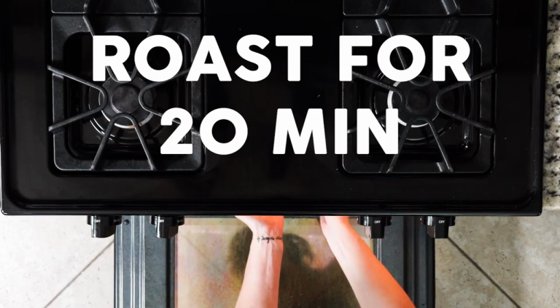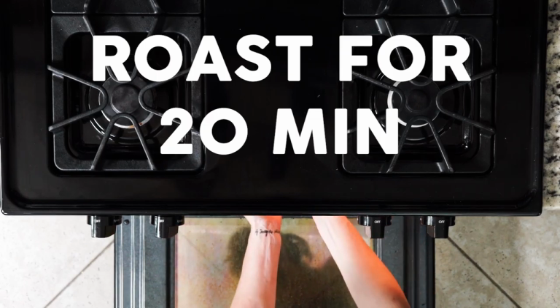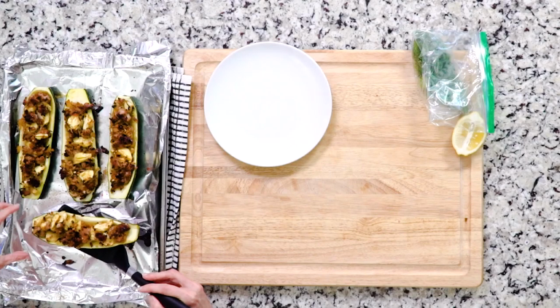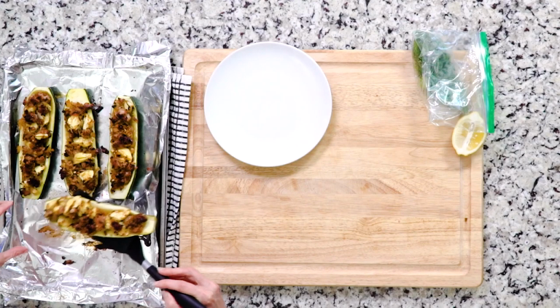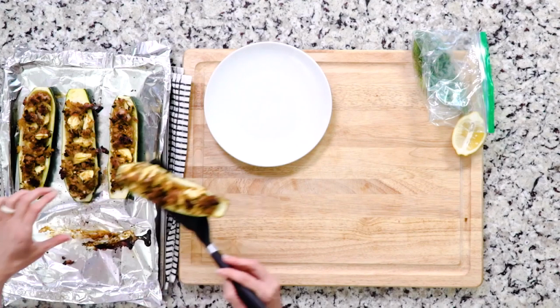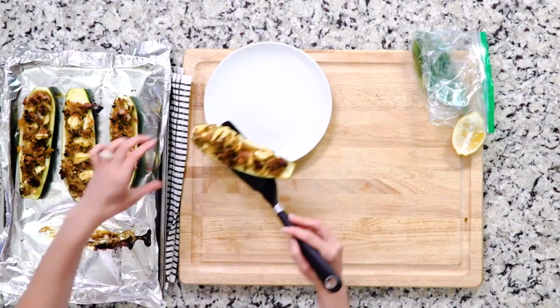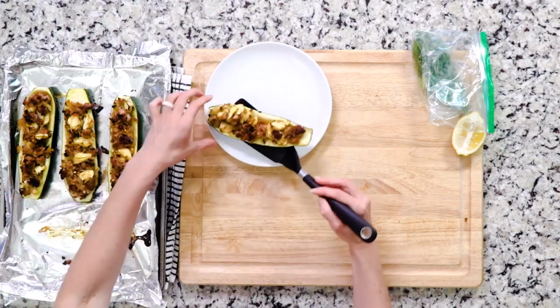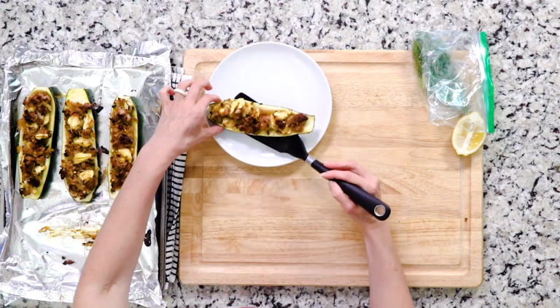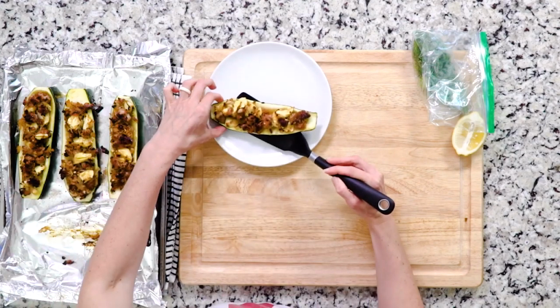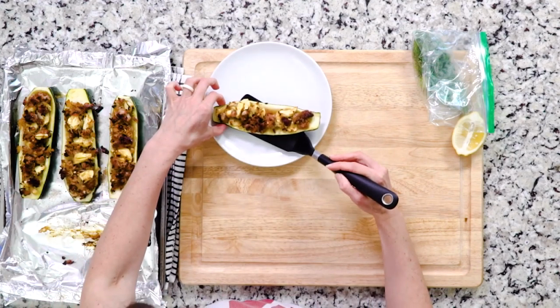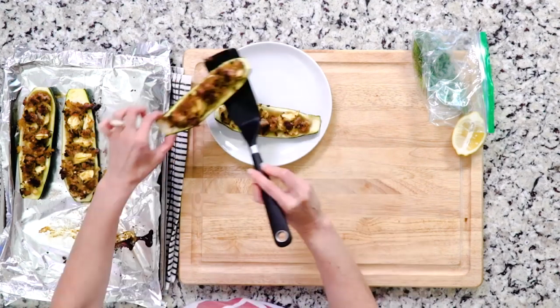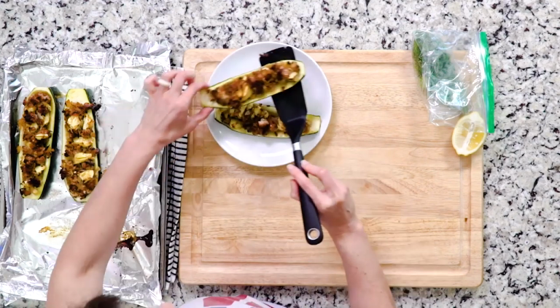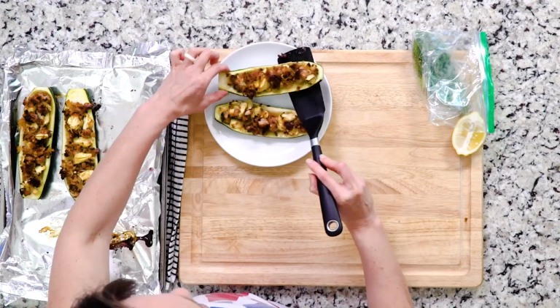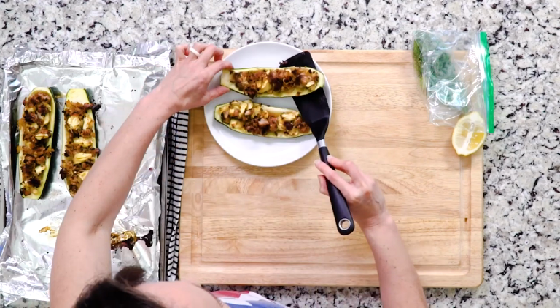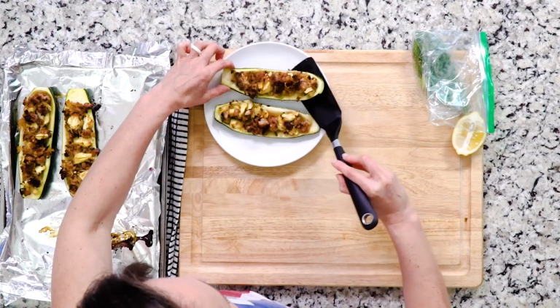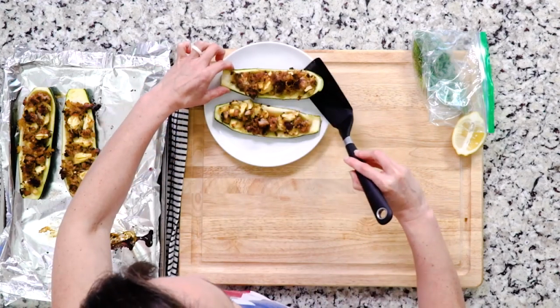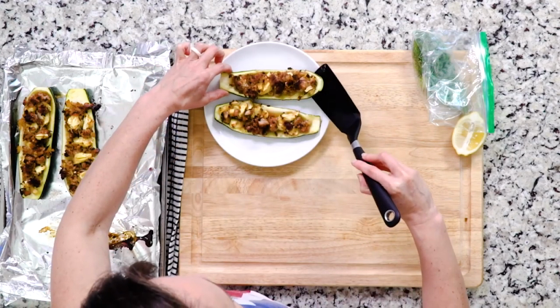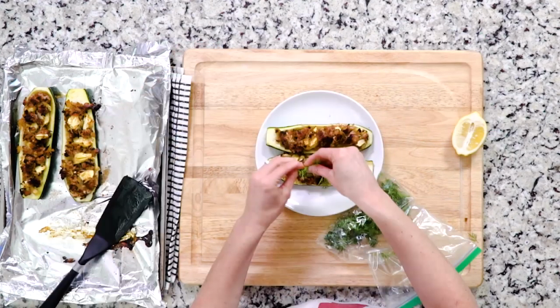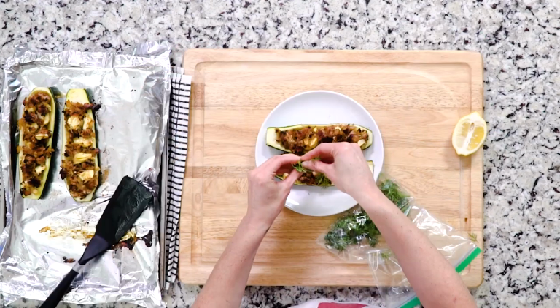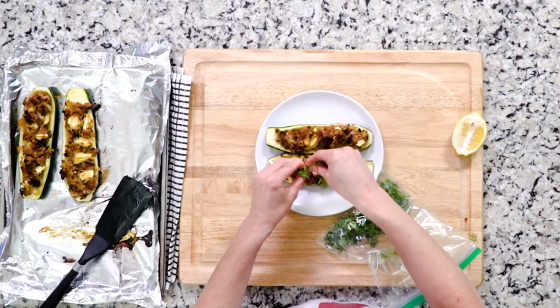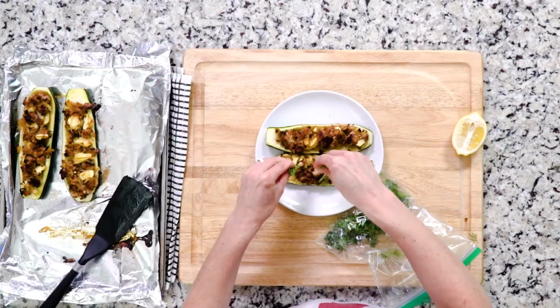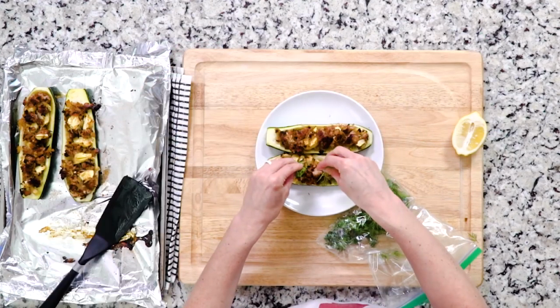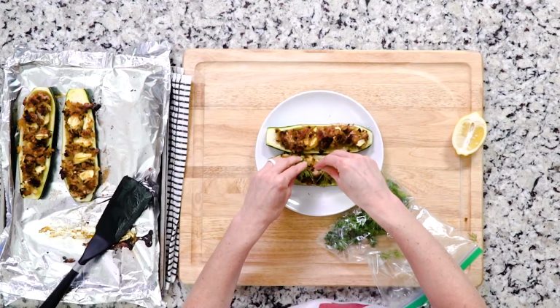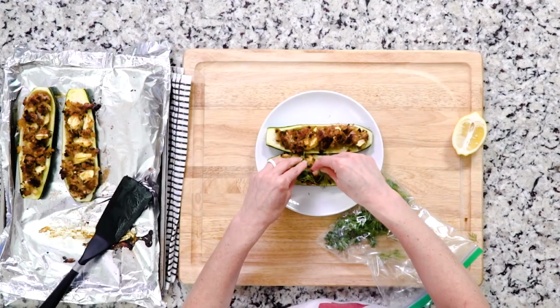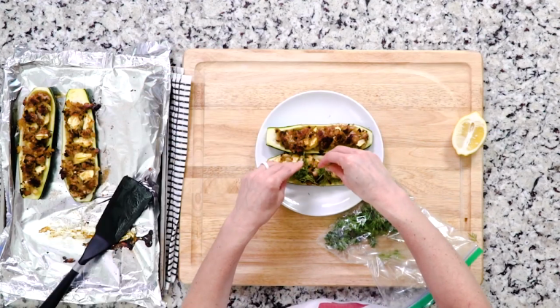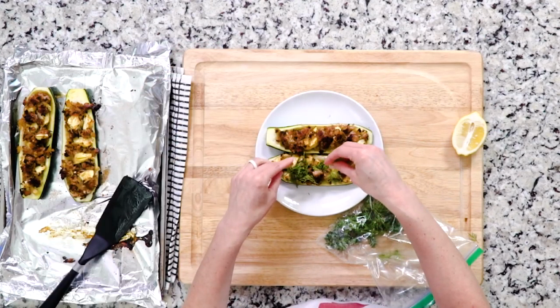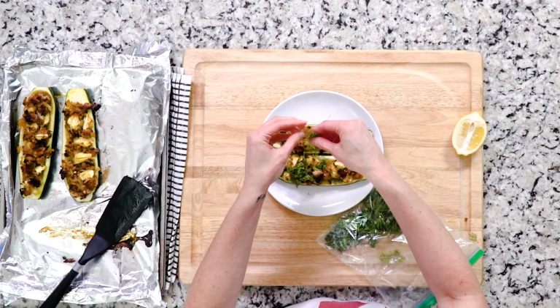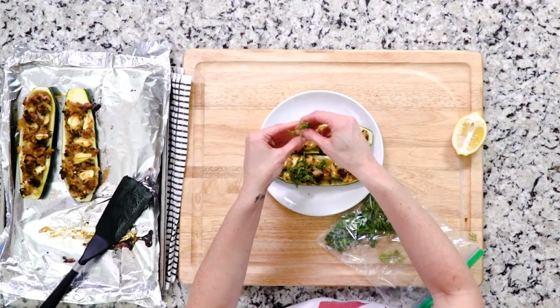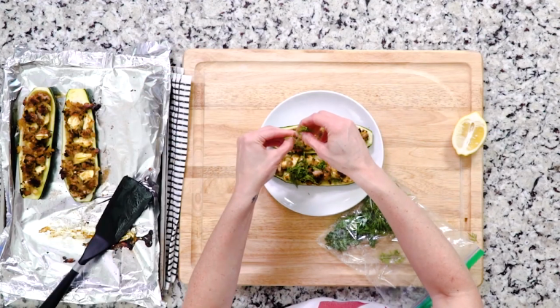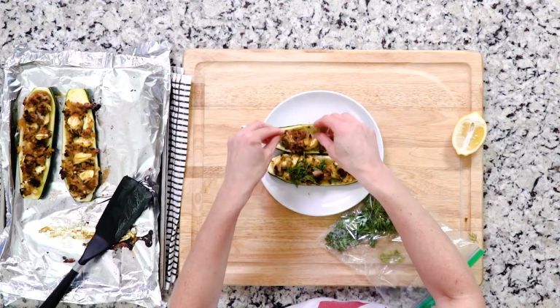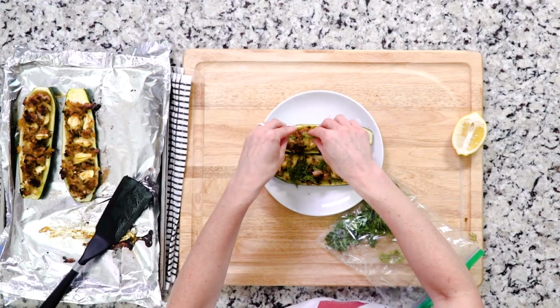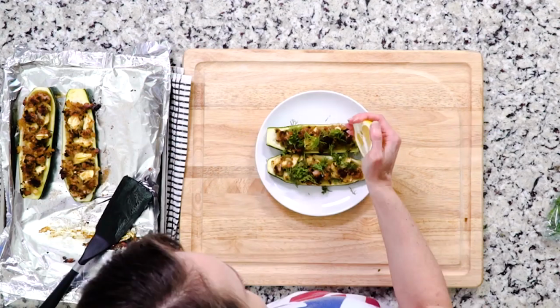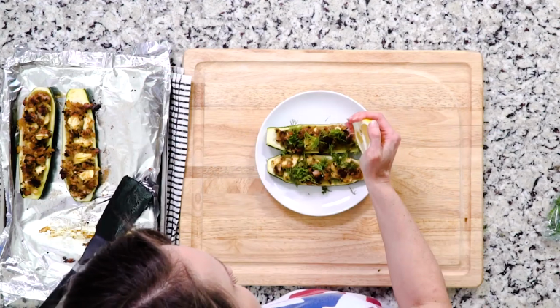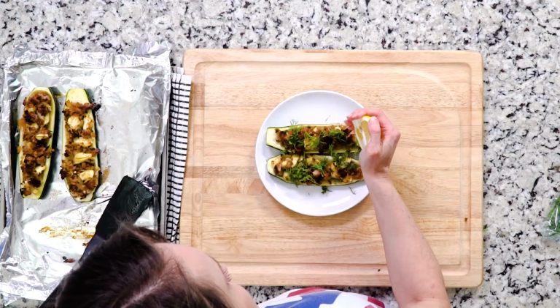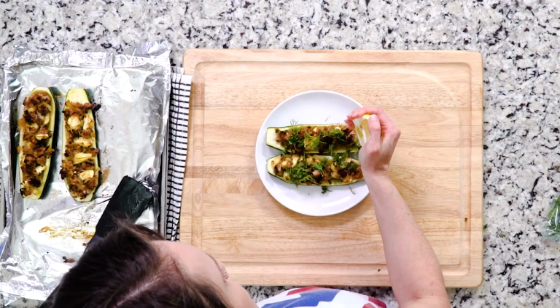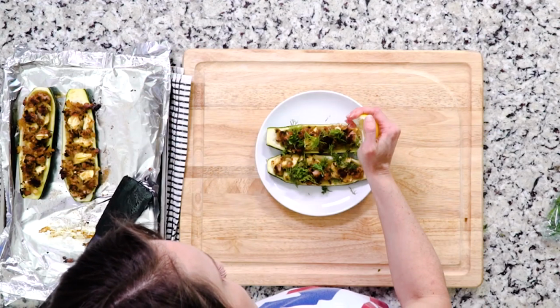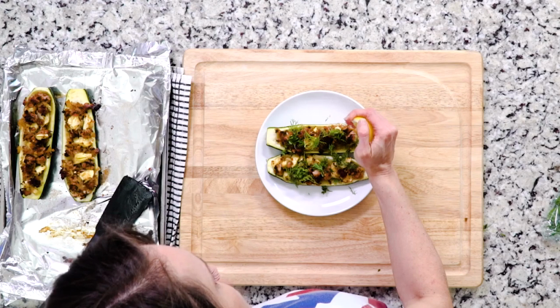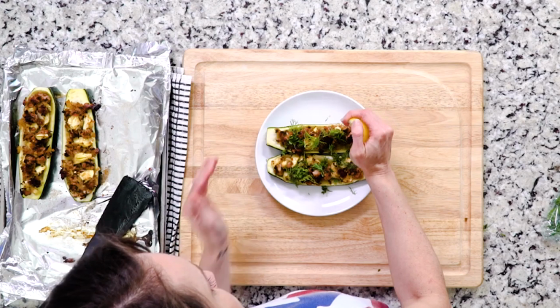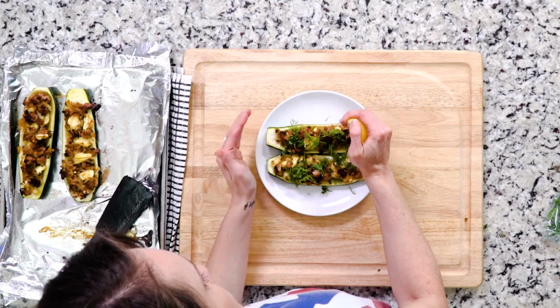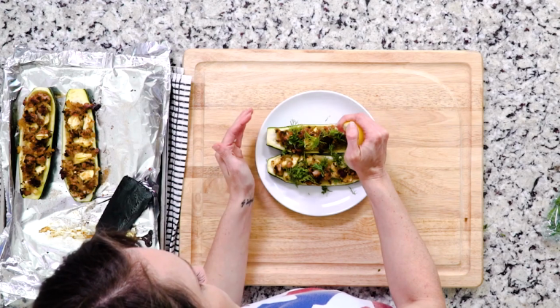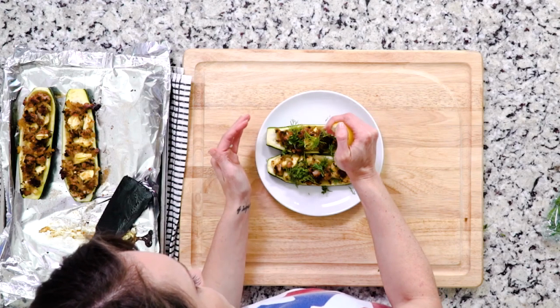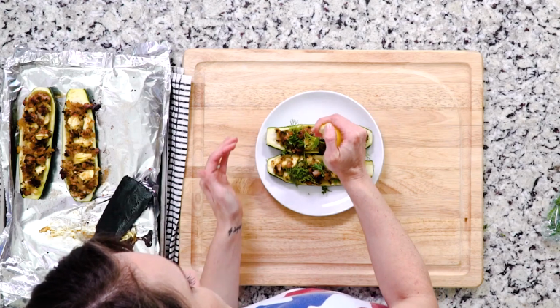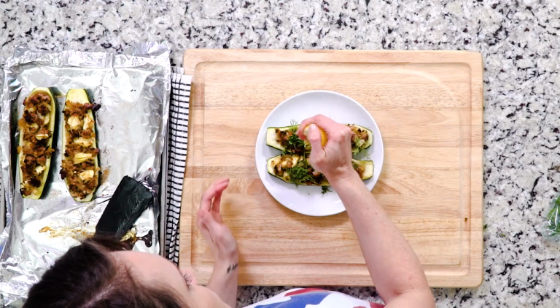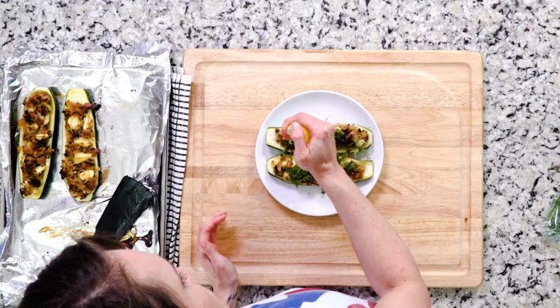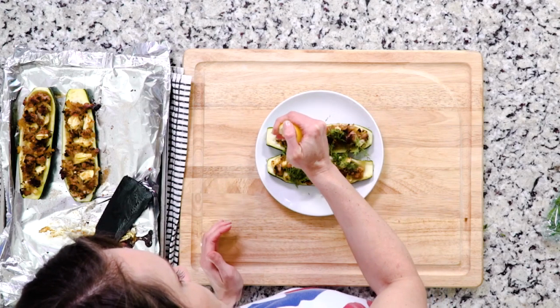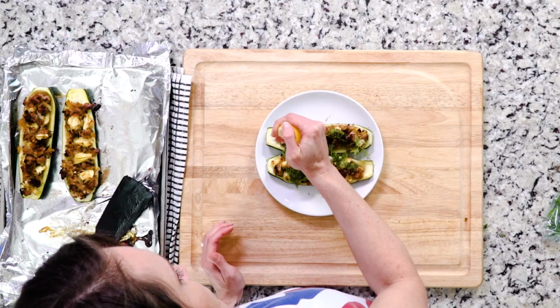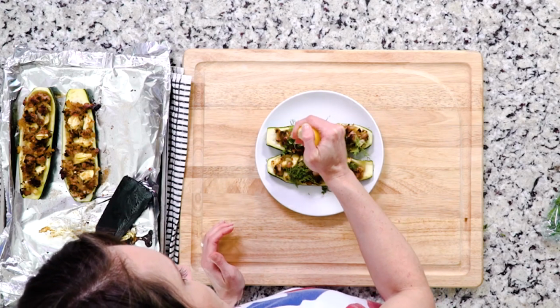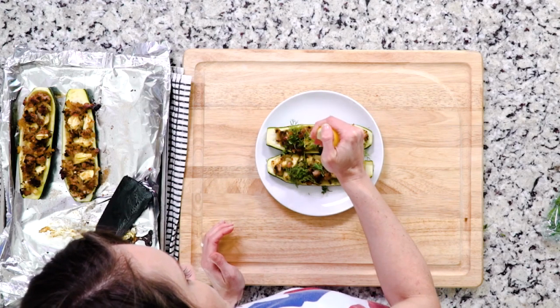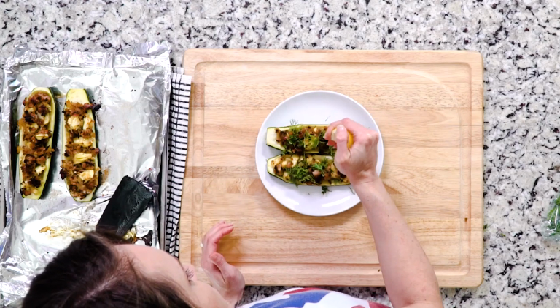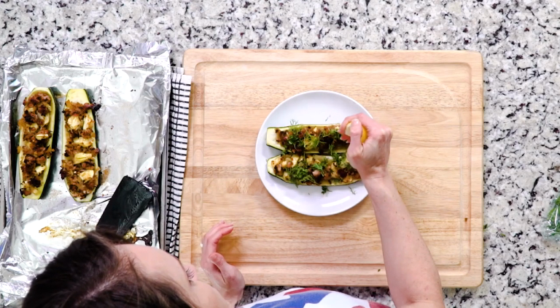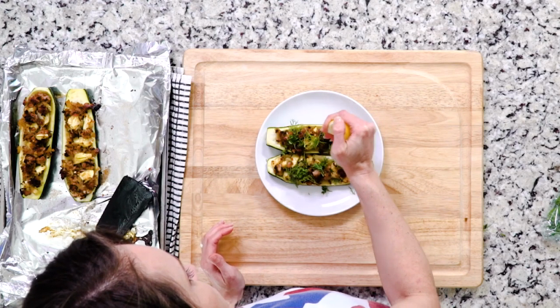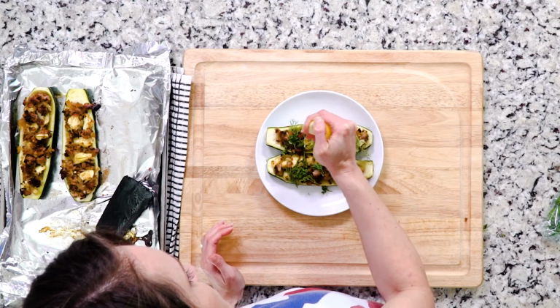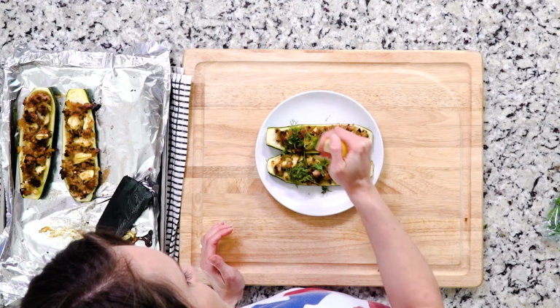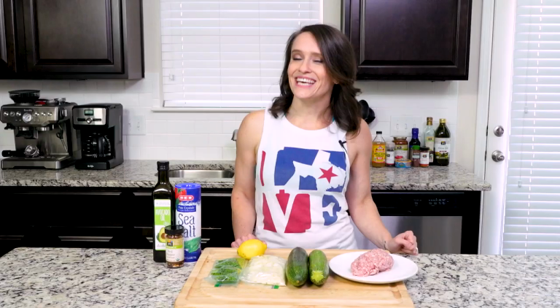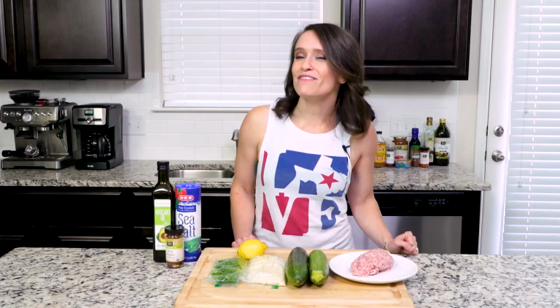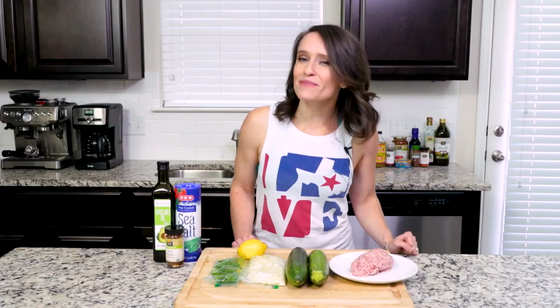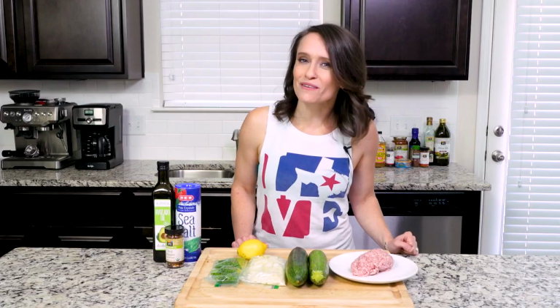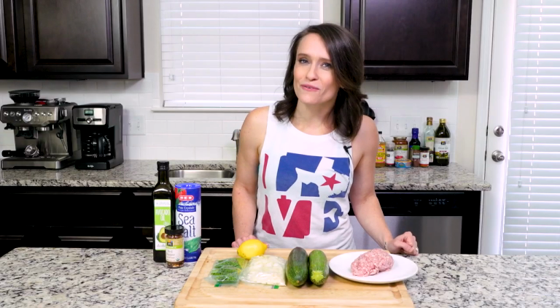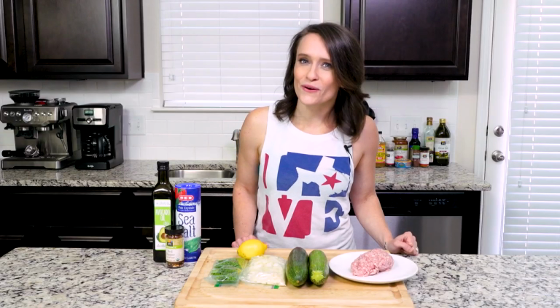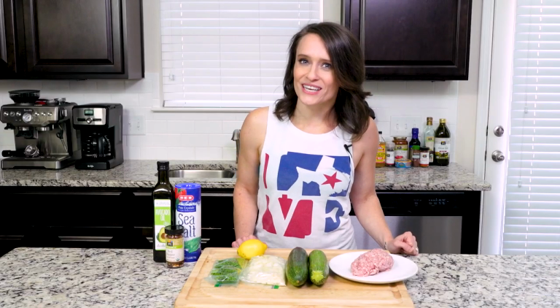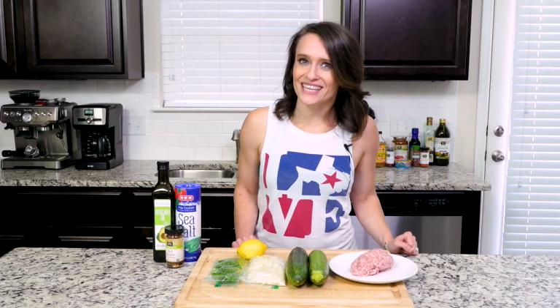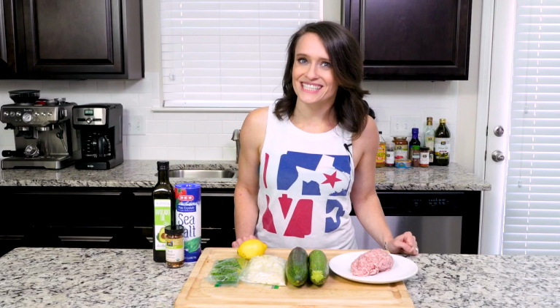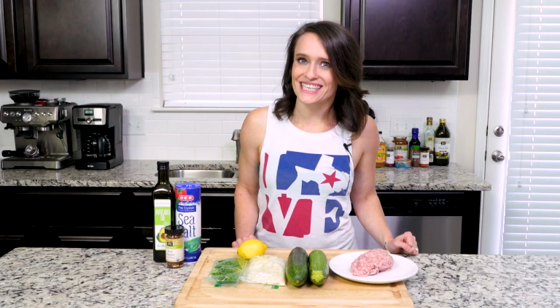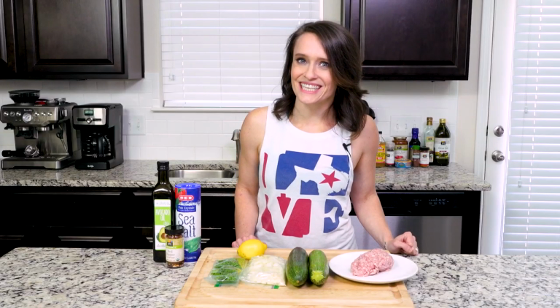Once the zucchini is cooked, top with the parsley, dill, and a squeeze of lime juice. Give me a fork and let's eat.